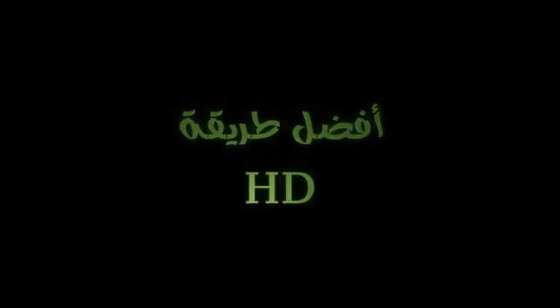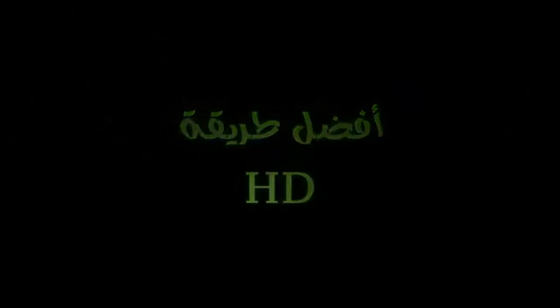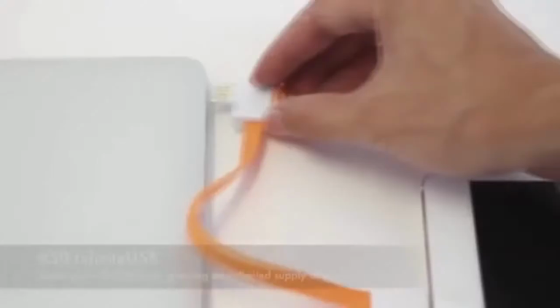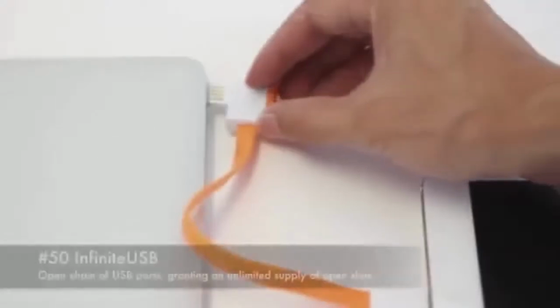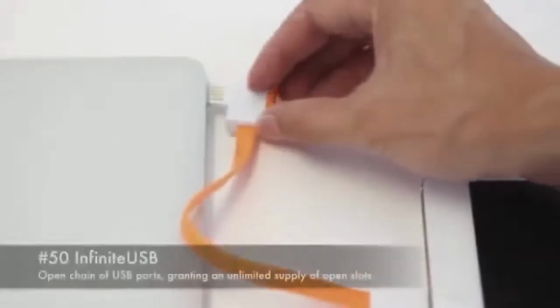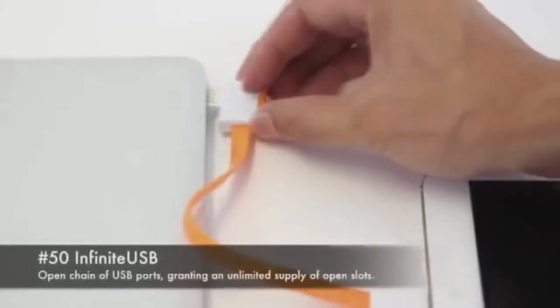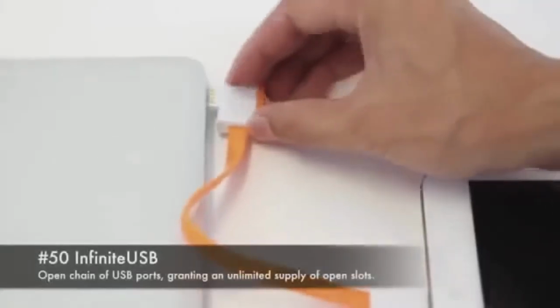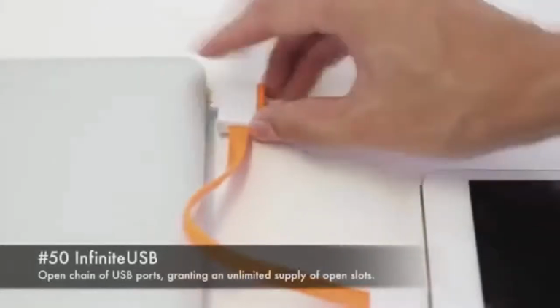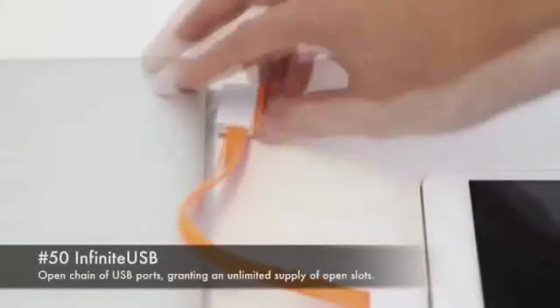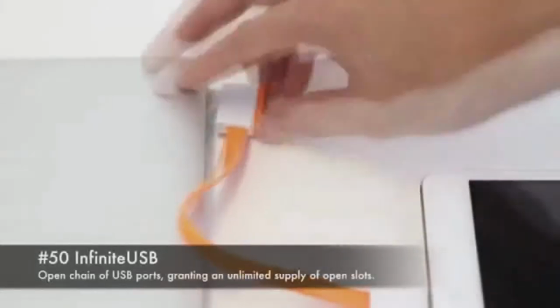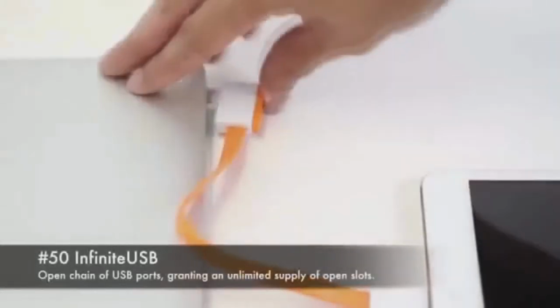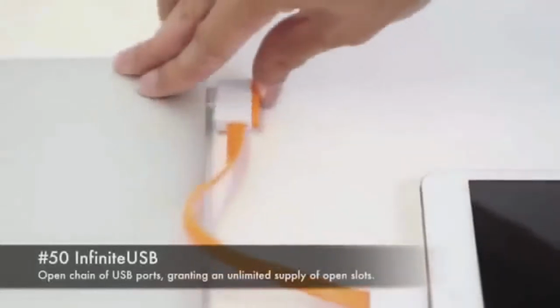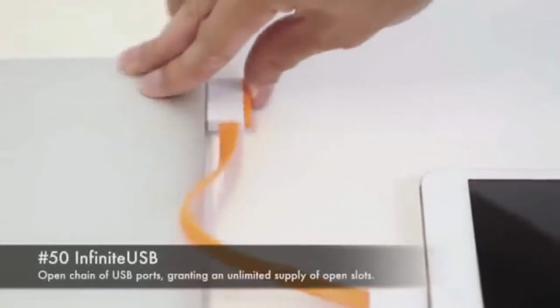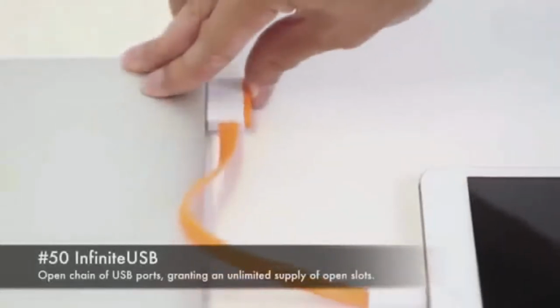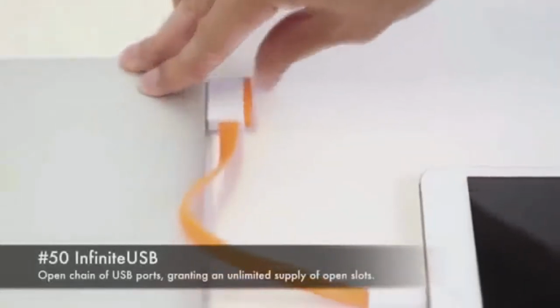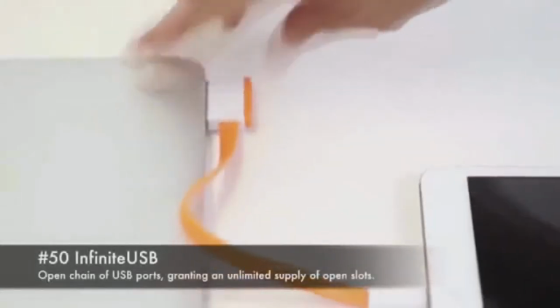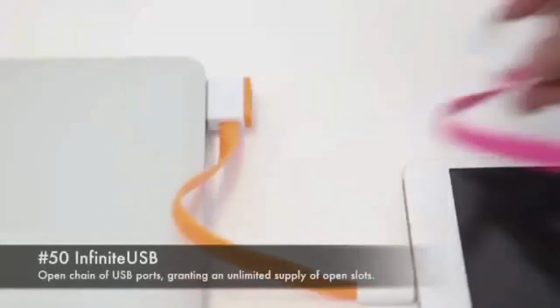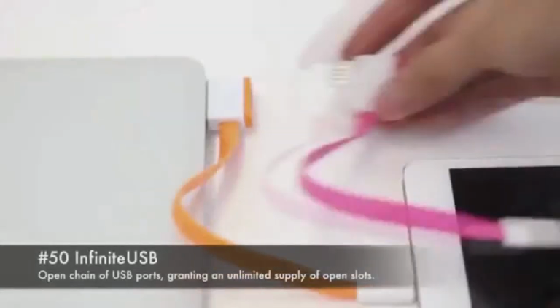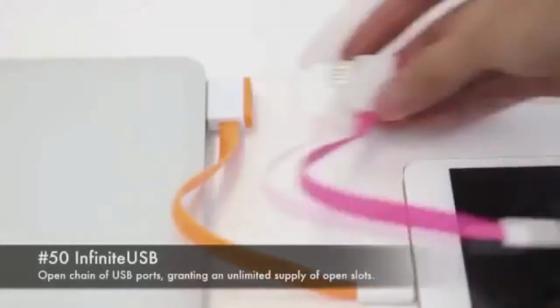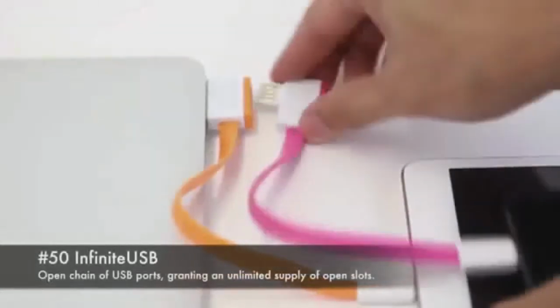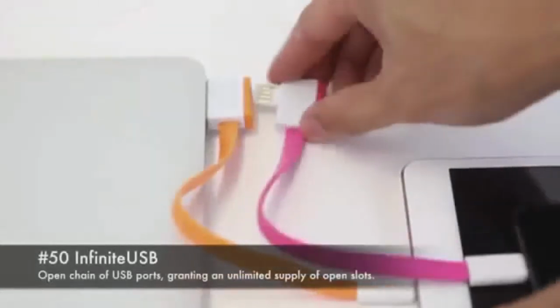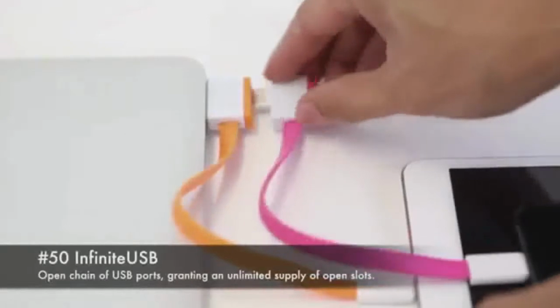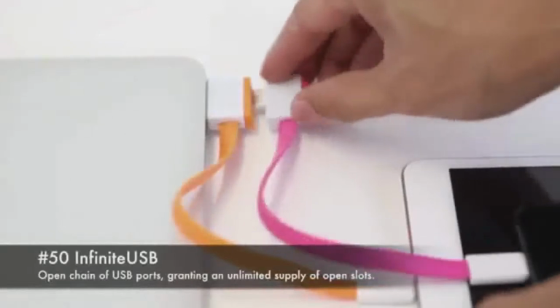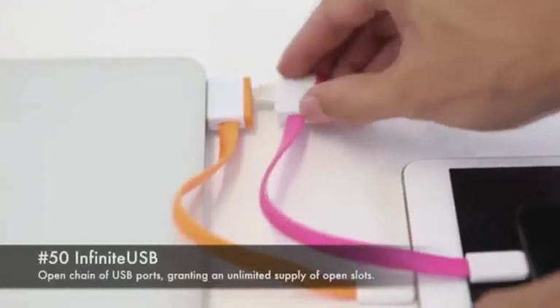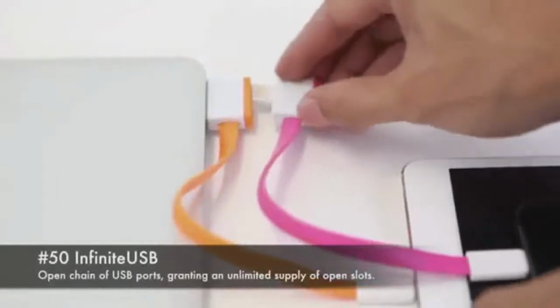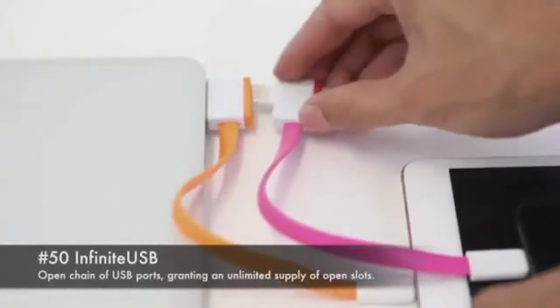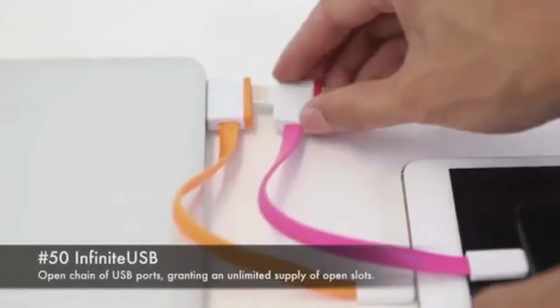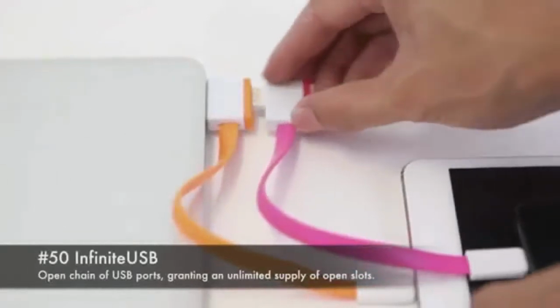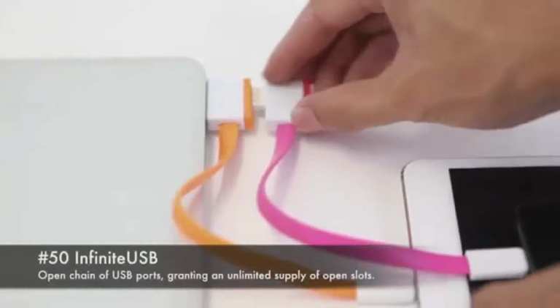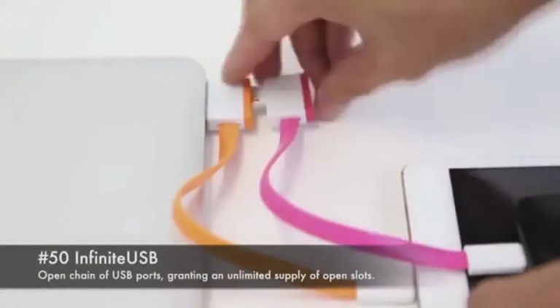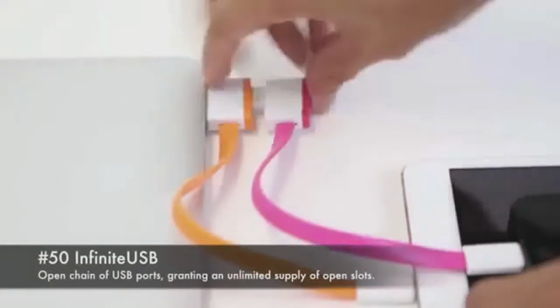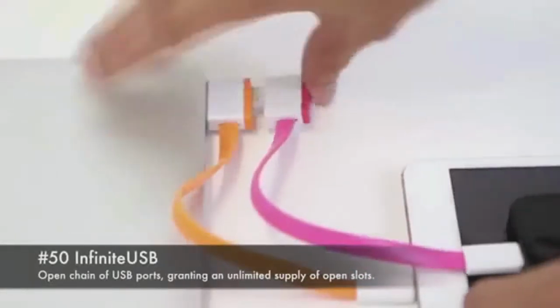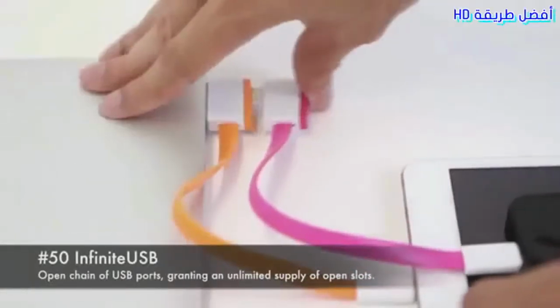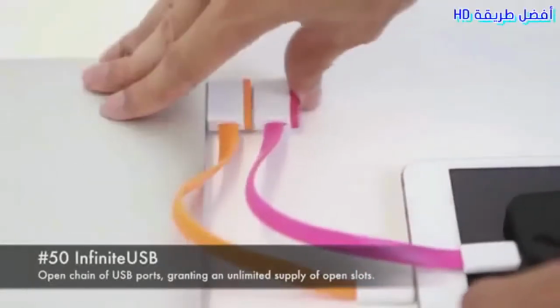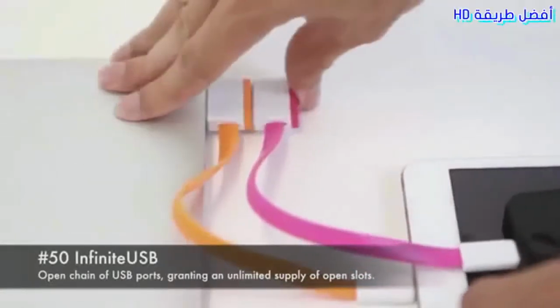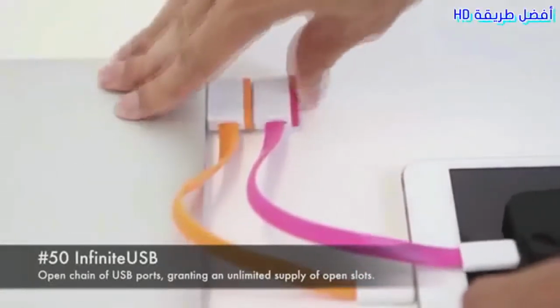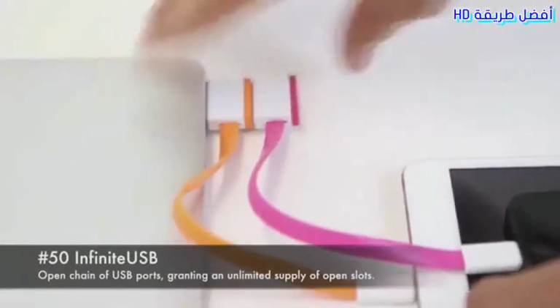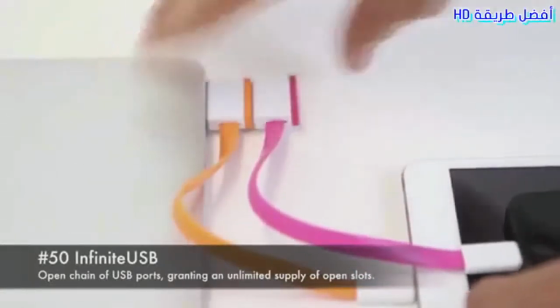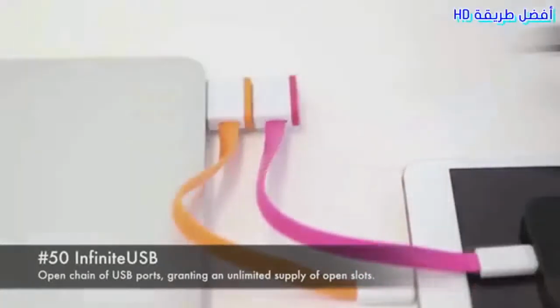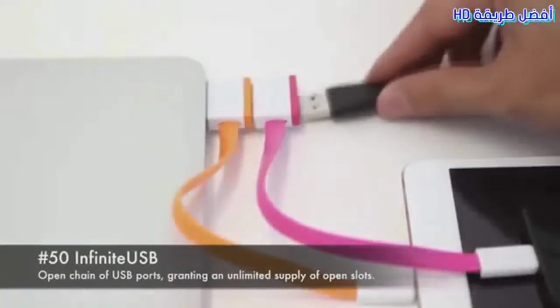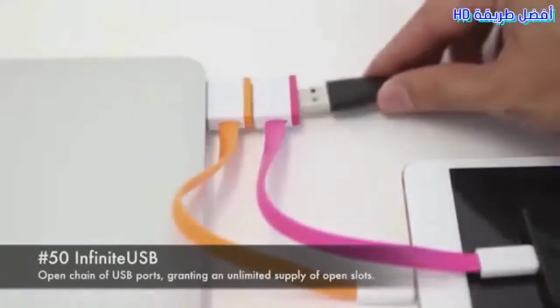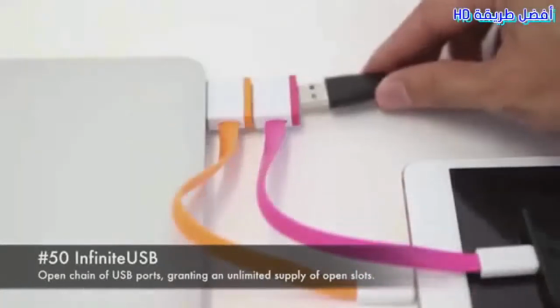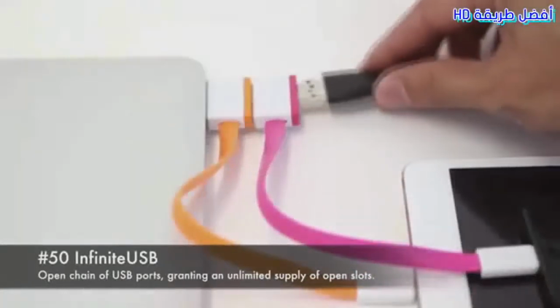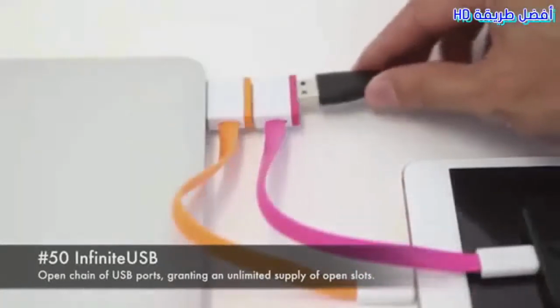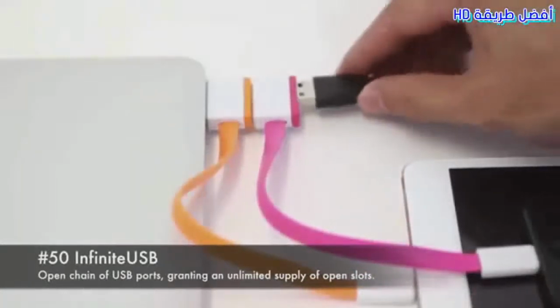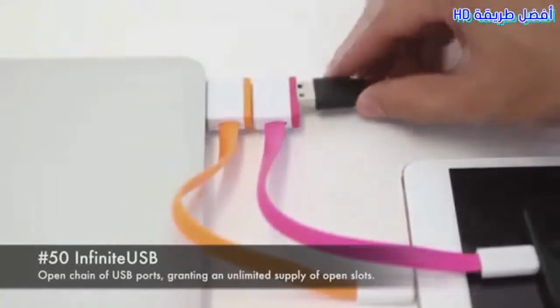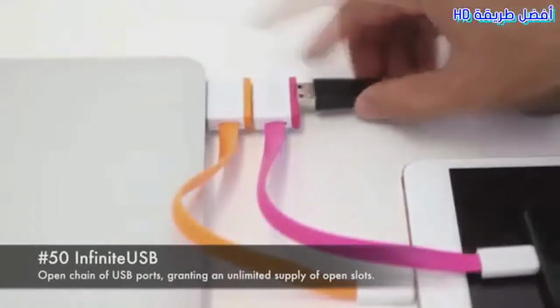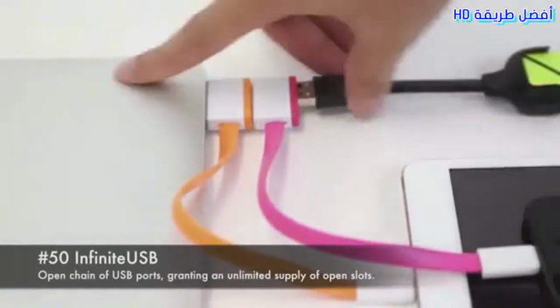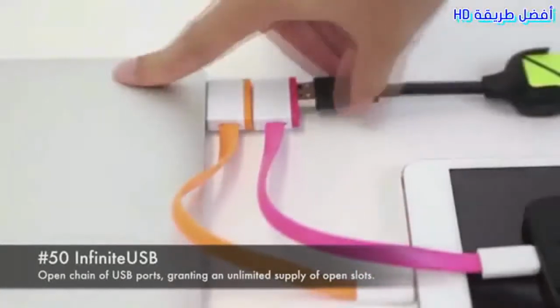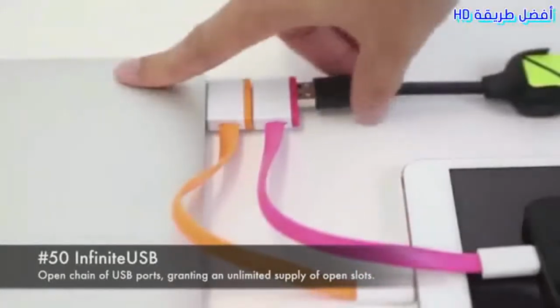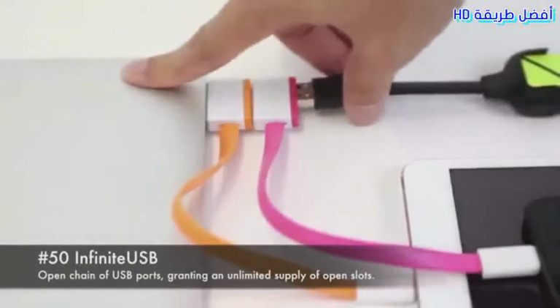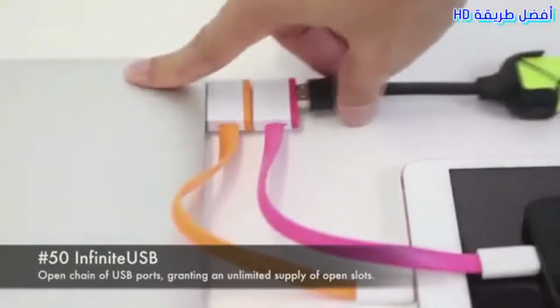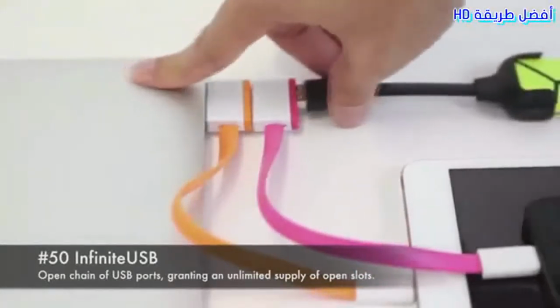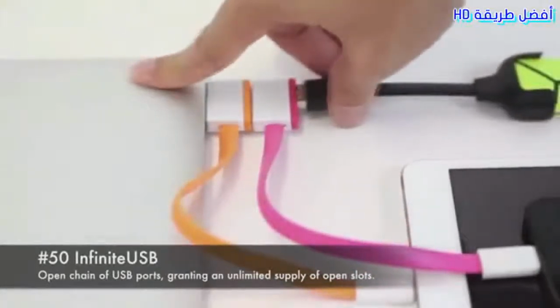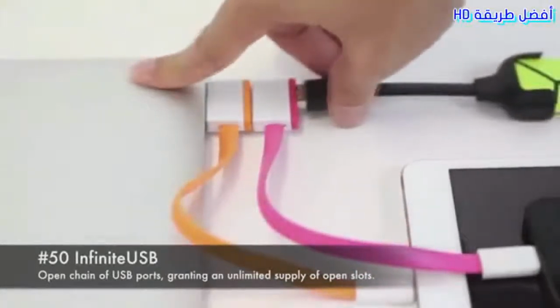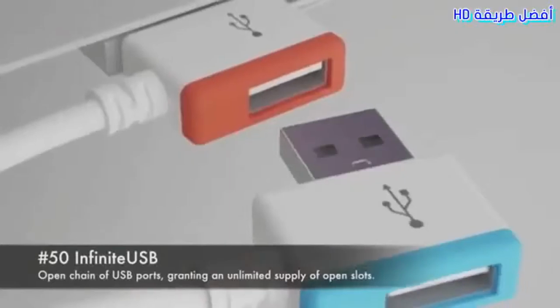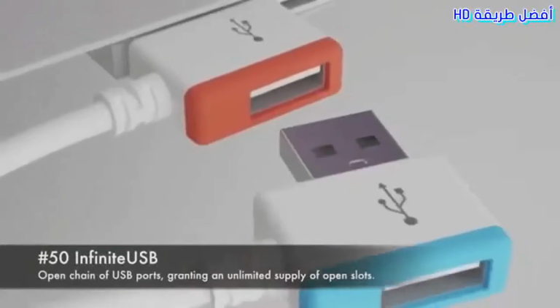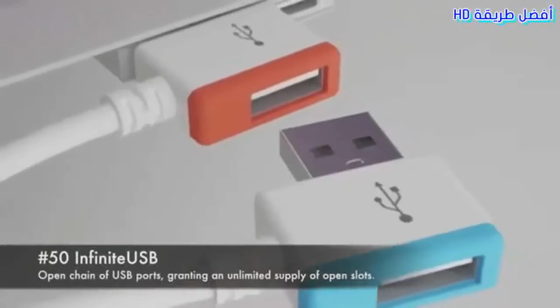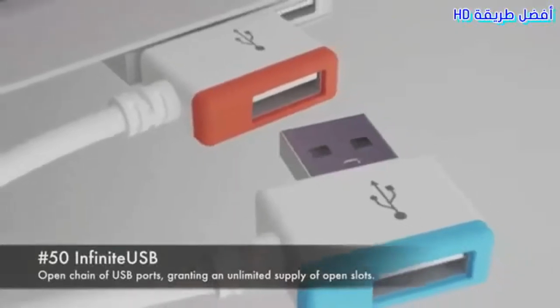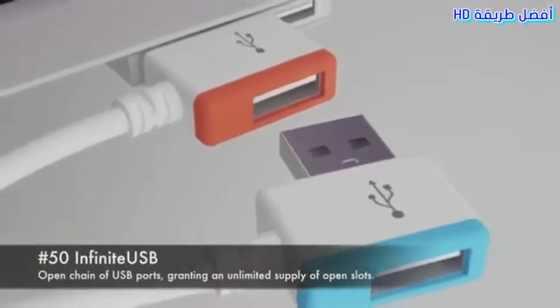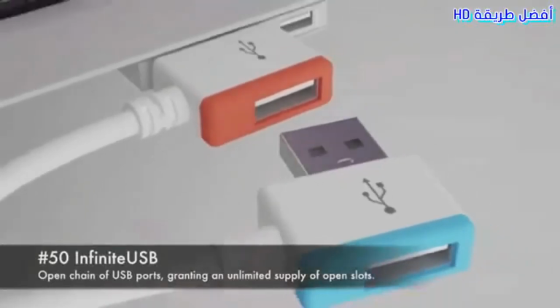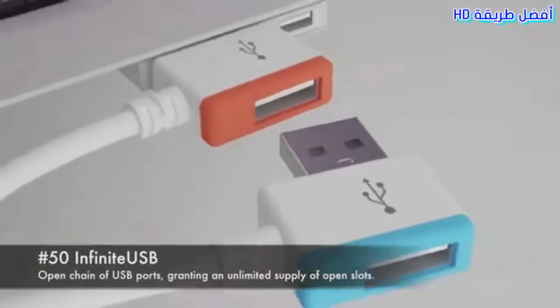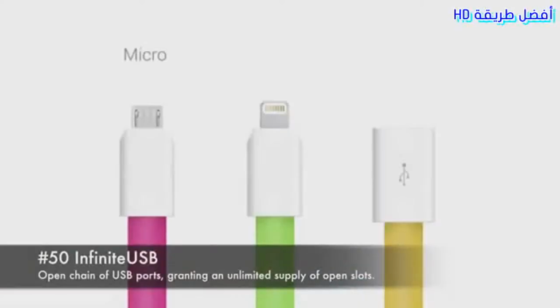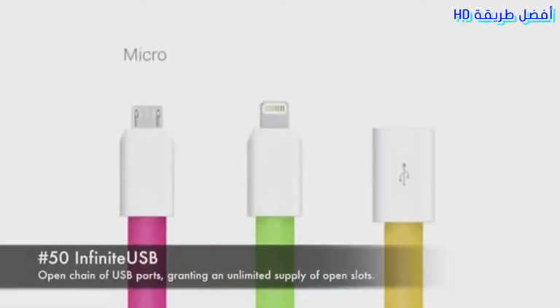Number 50: Infinite USB. An open chain of USB ports granting an unlimited supply of open slots.